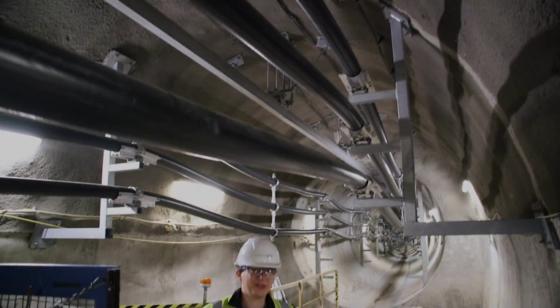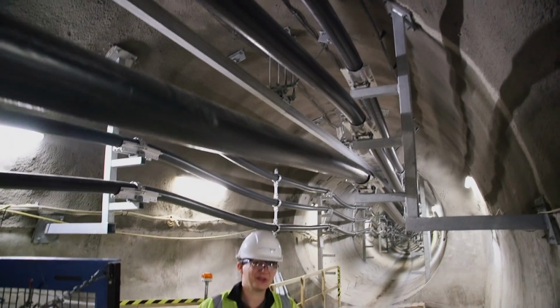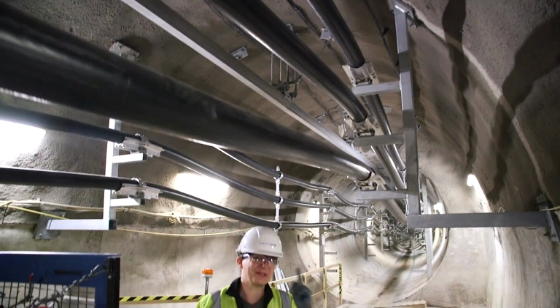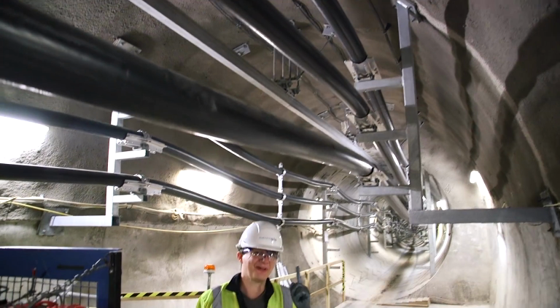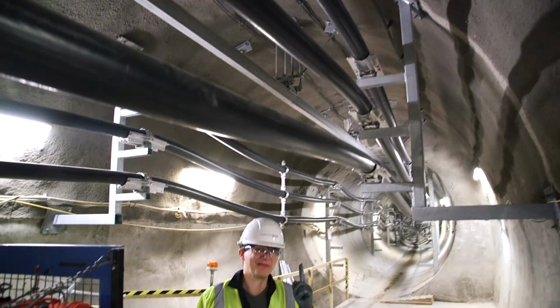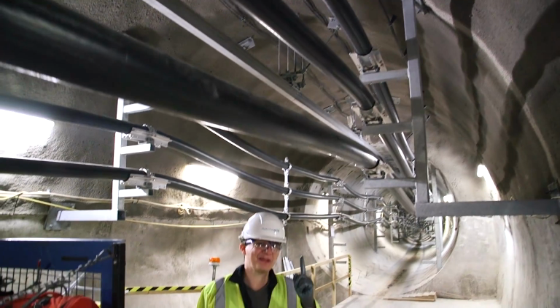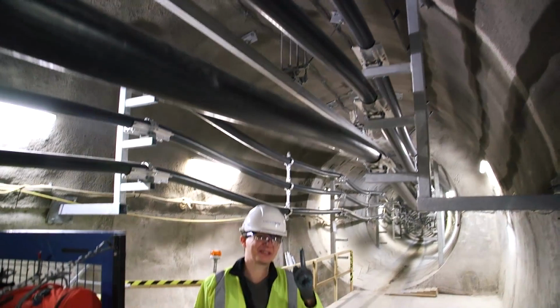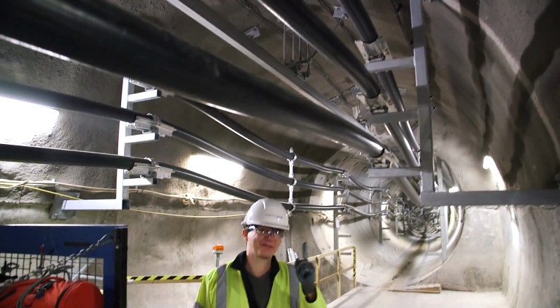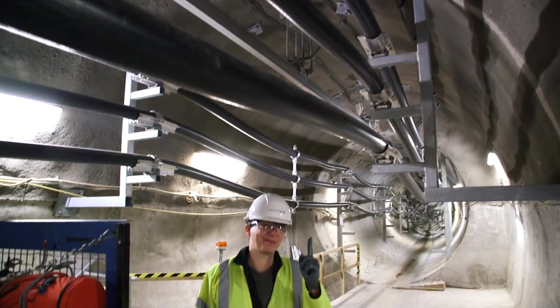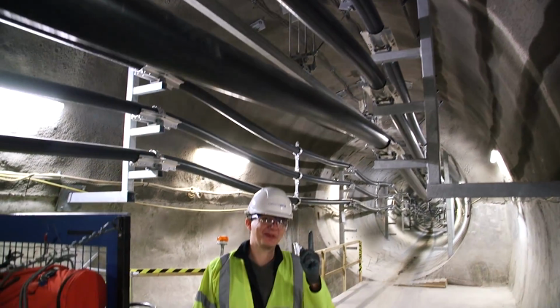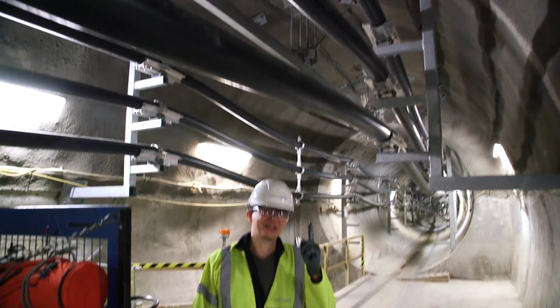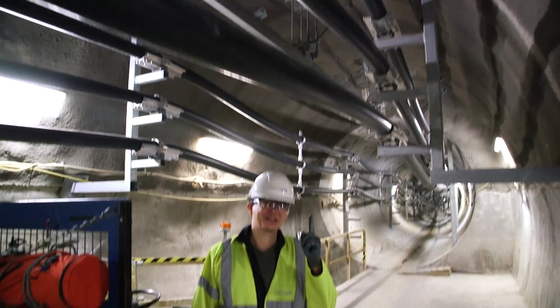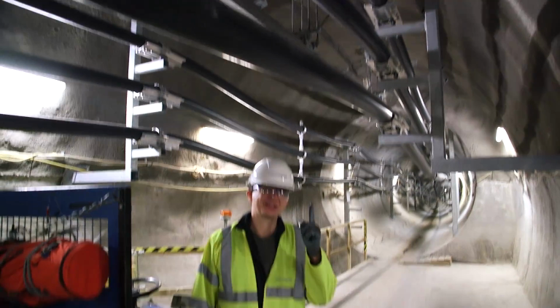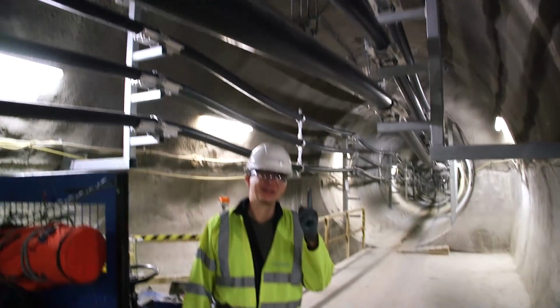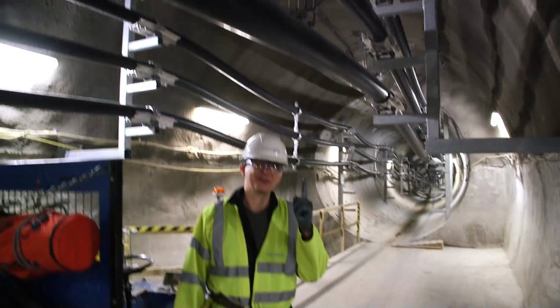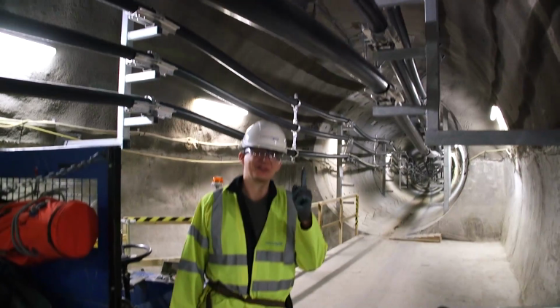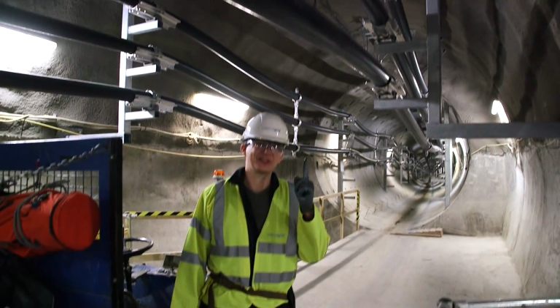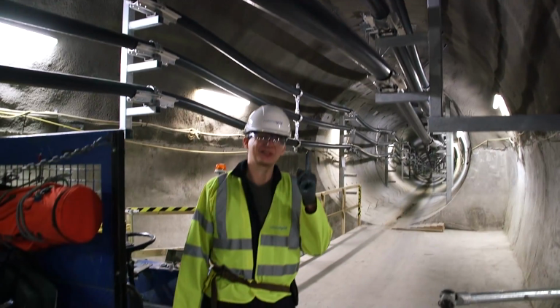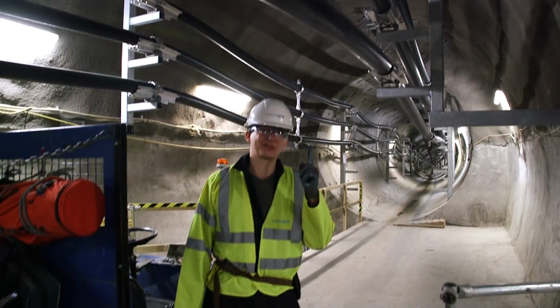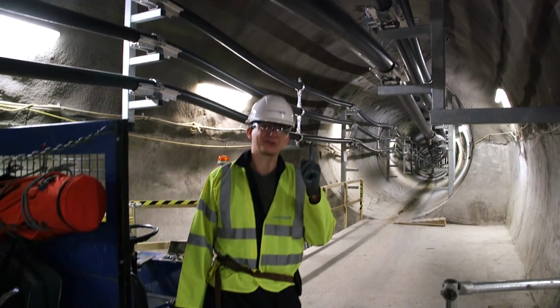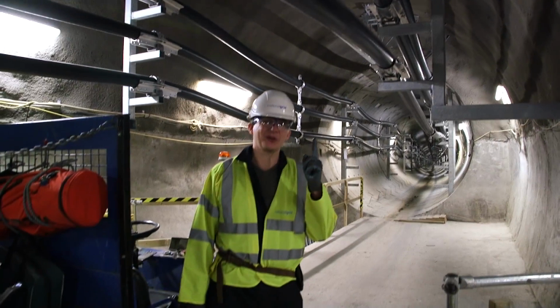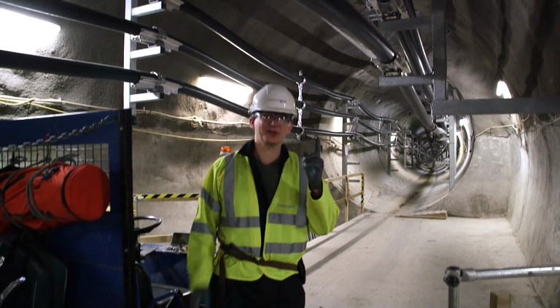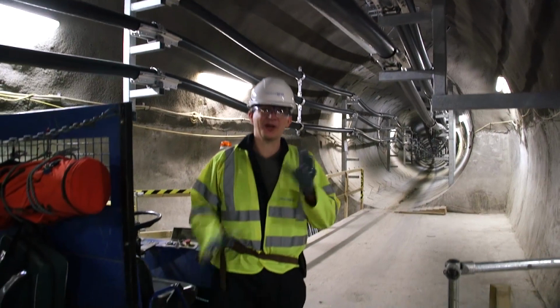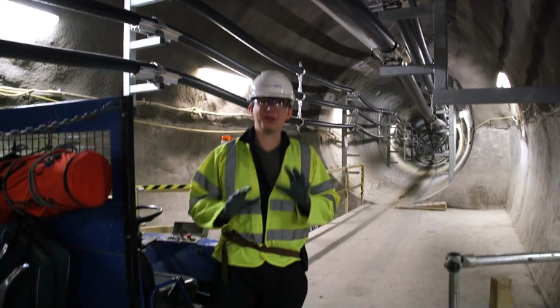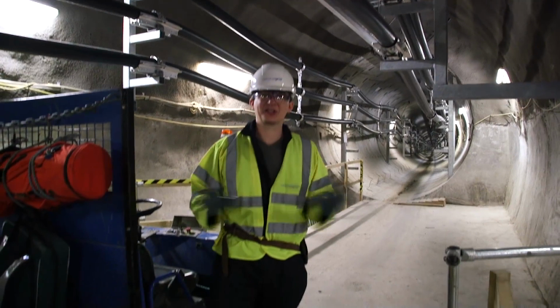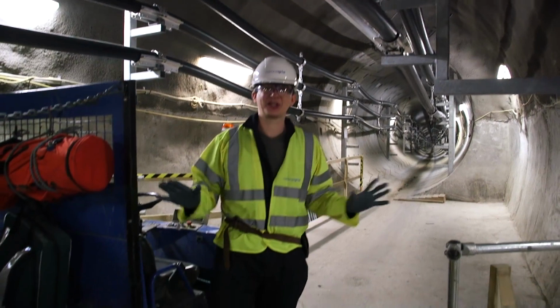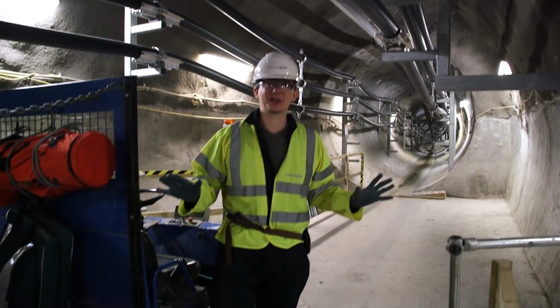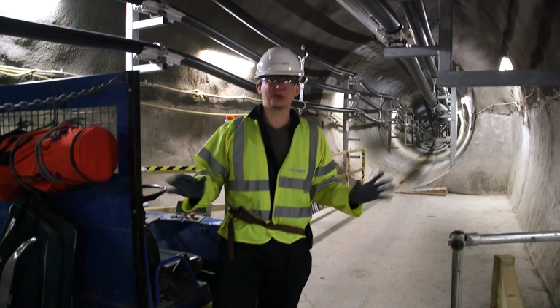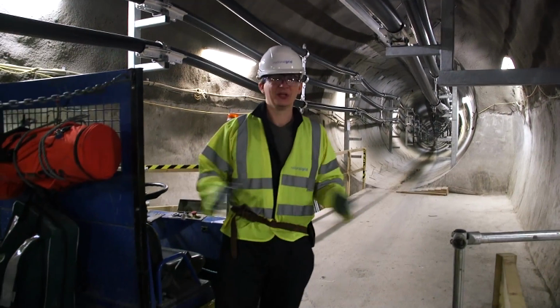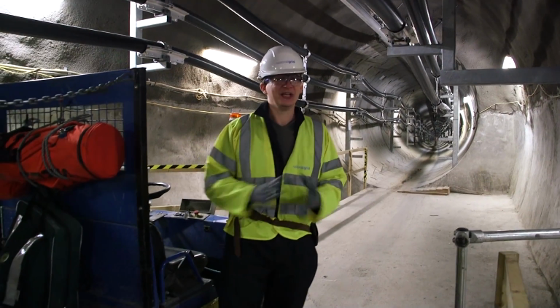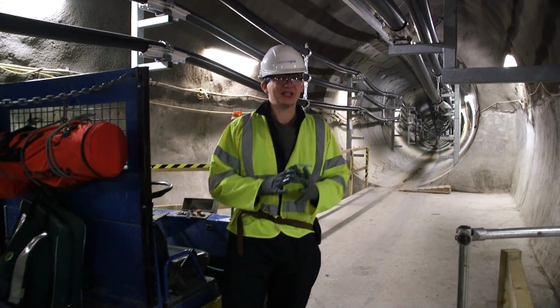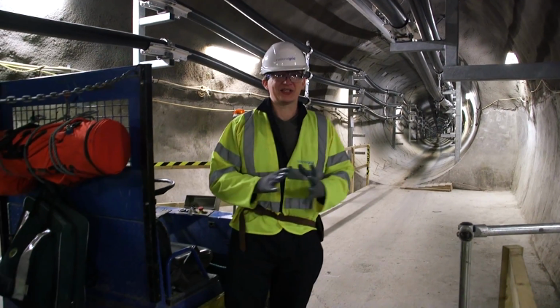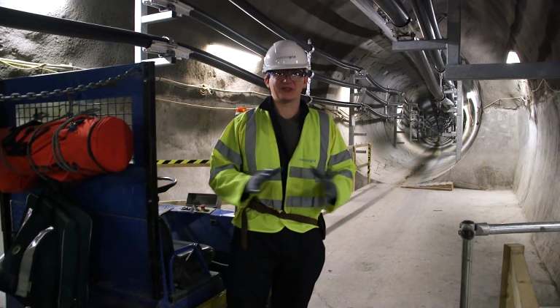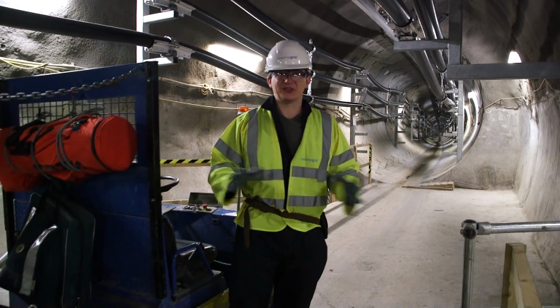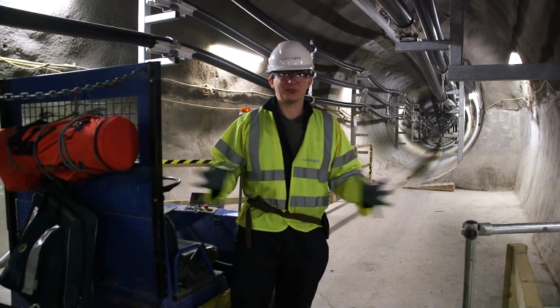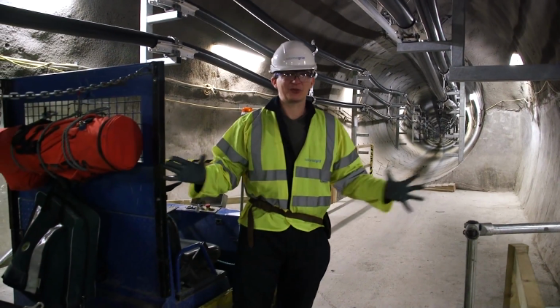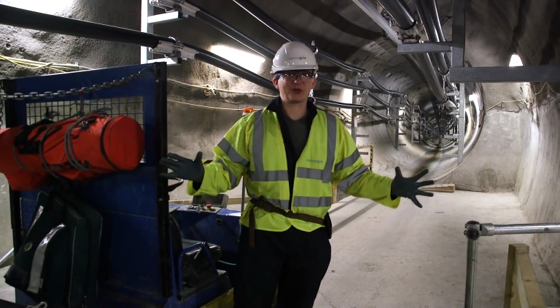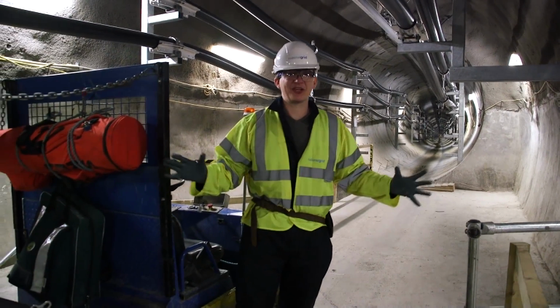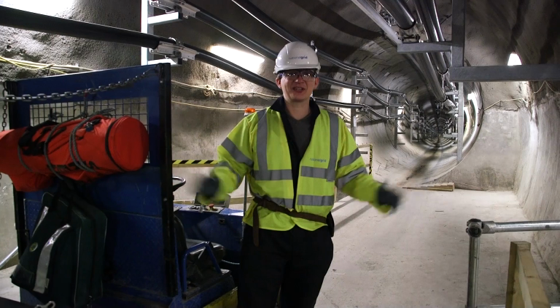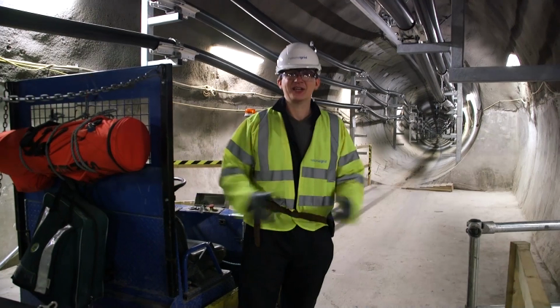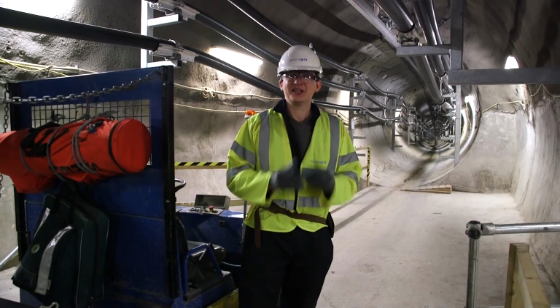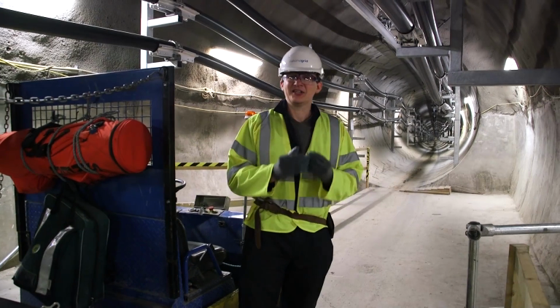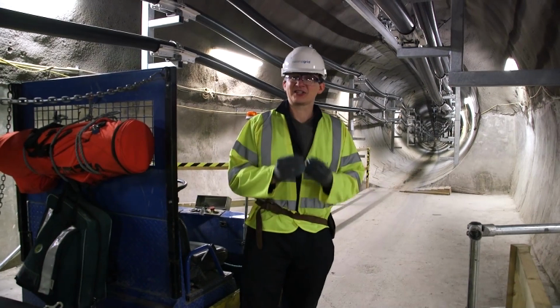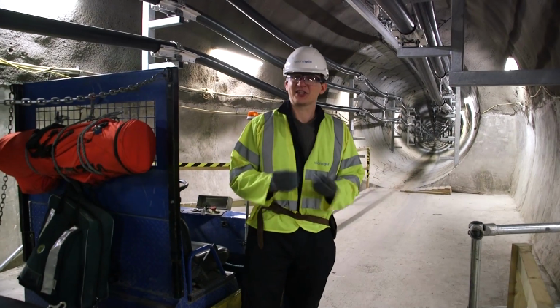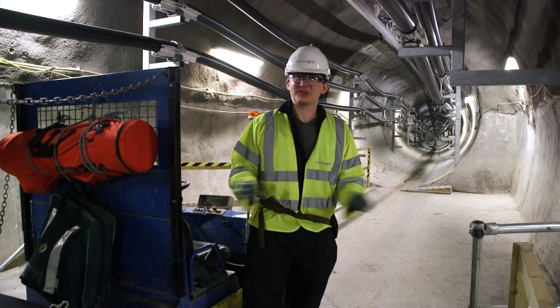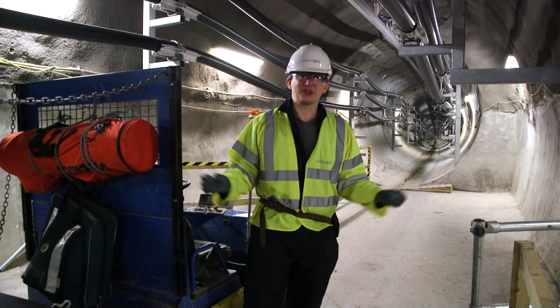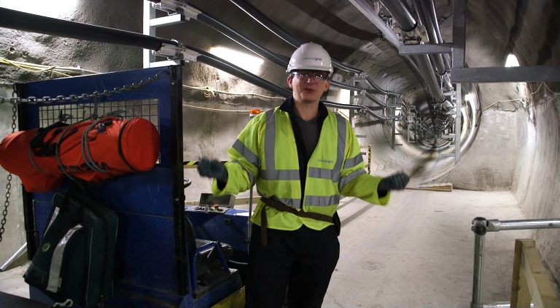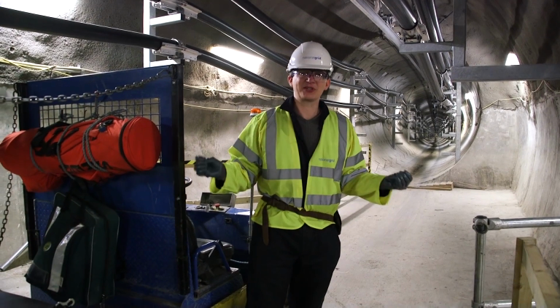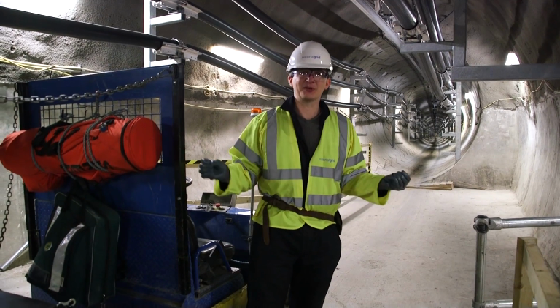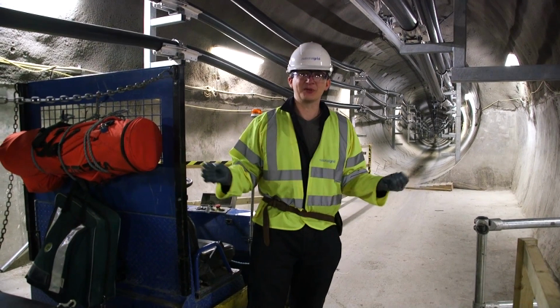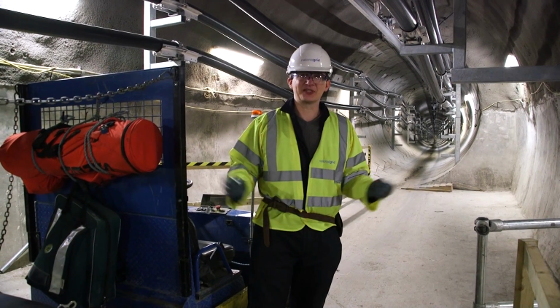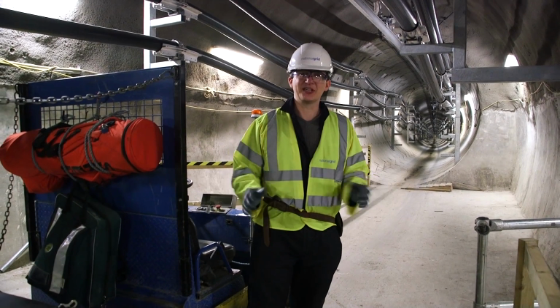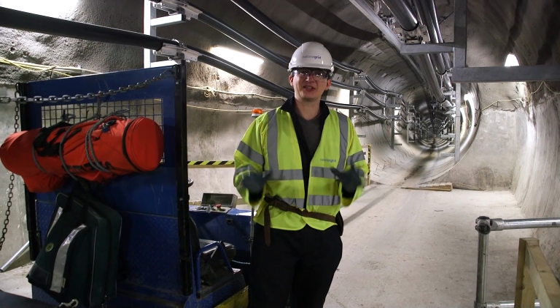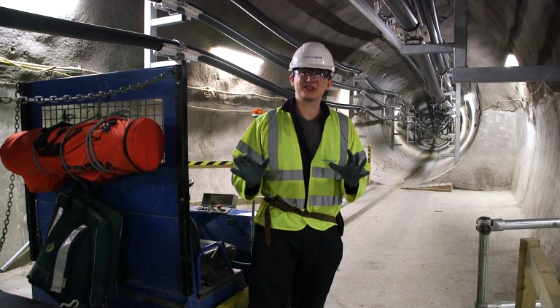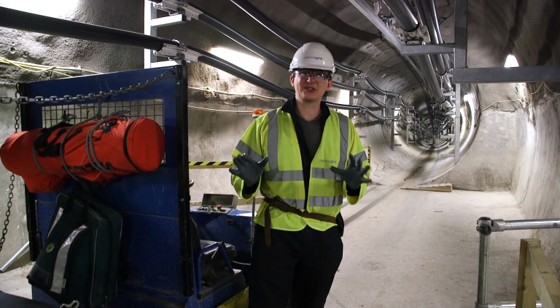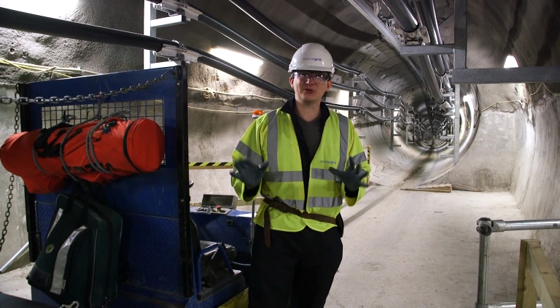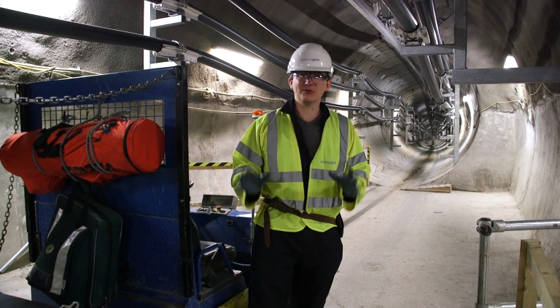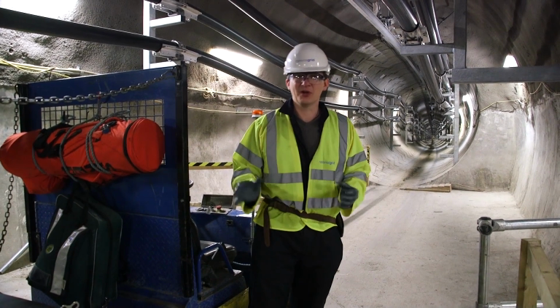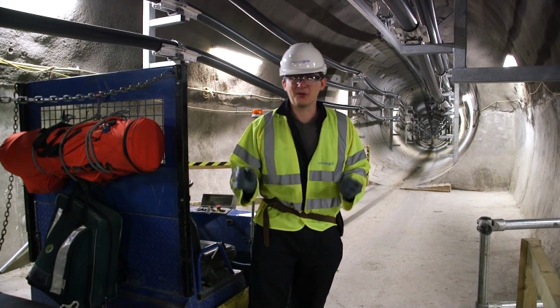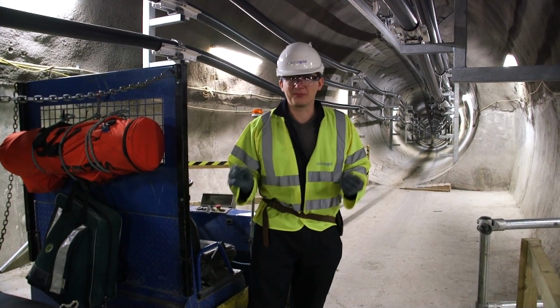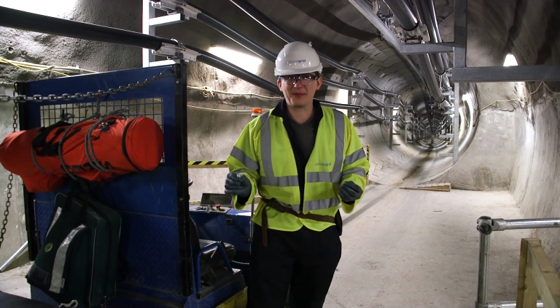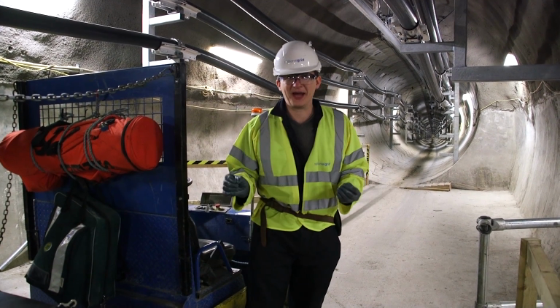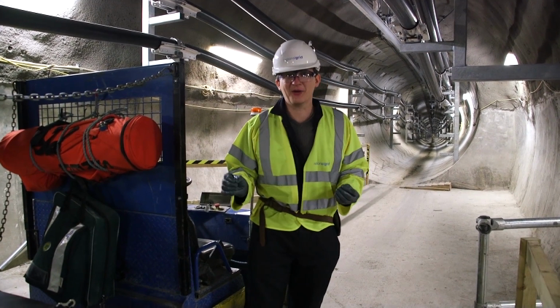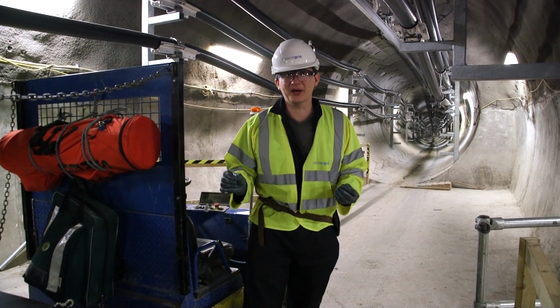35 metres above me is the Seven Sisters Road. I'm in a tunnel. It's nothing to do with trains. It's nothing to do with sewers. It's to do with power.